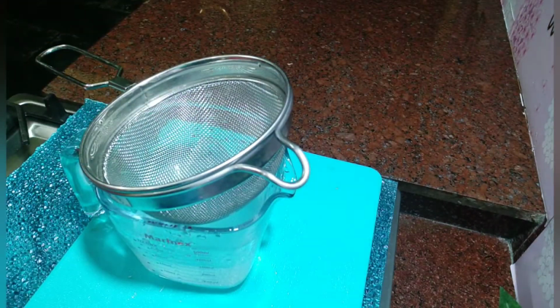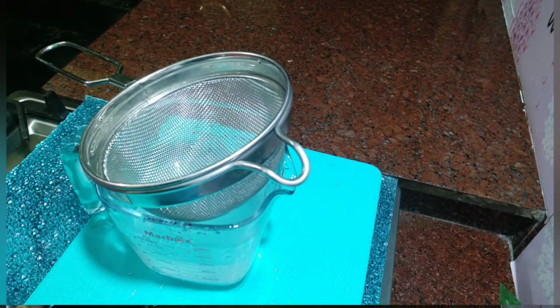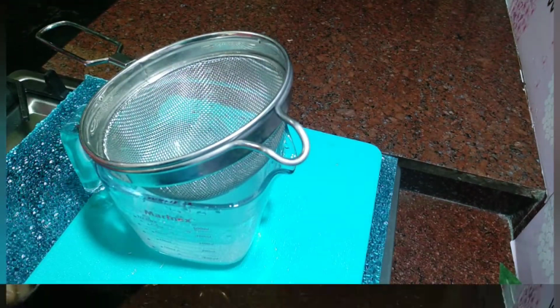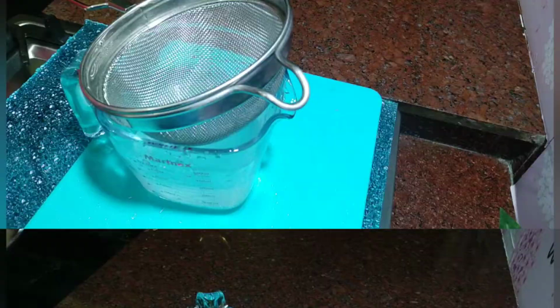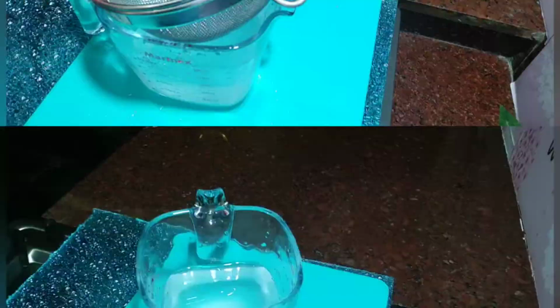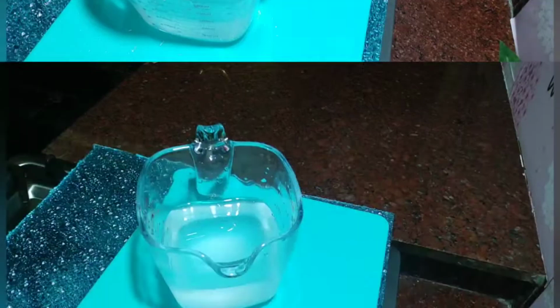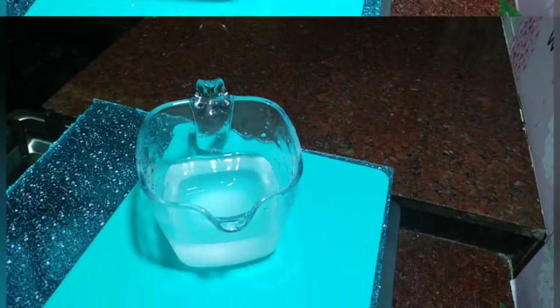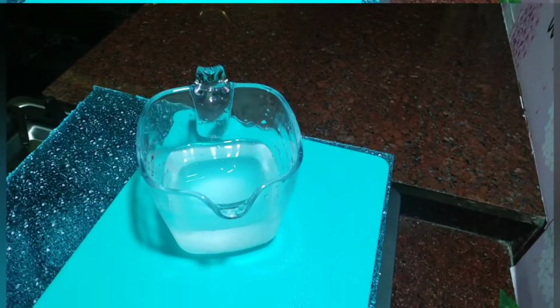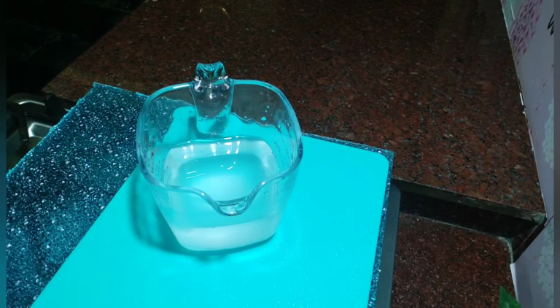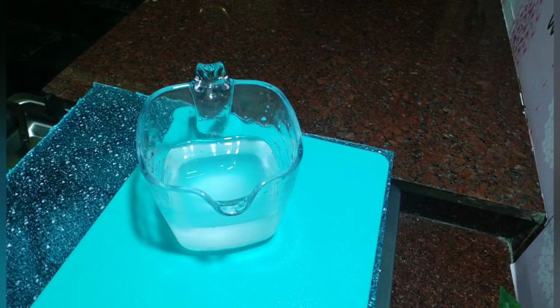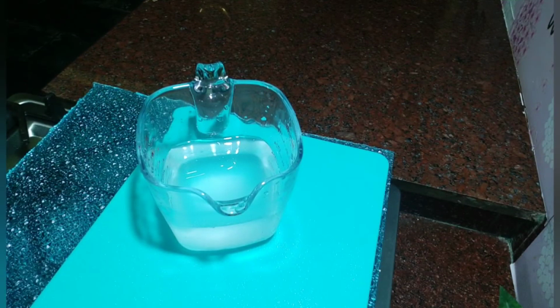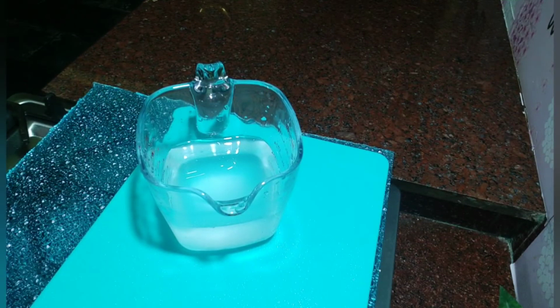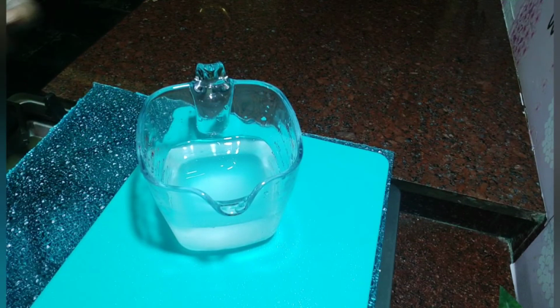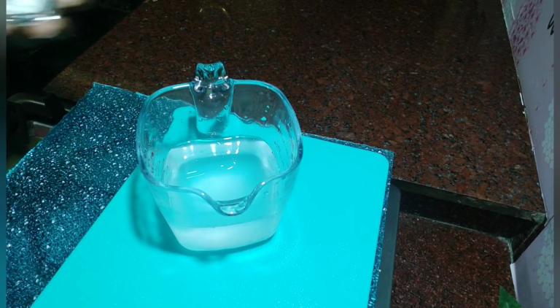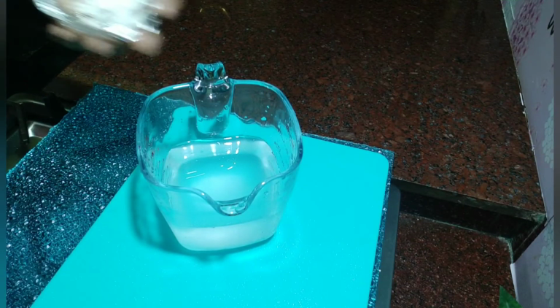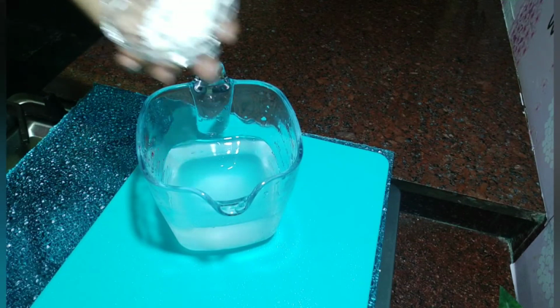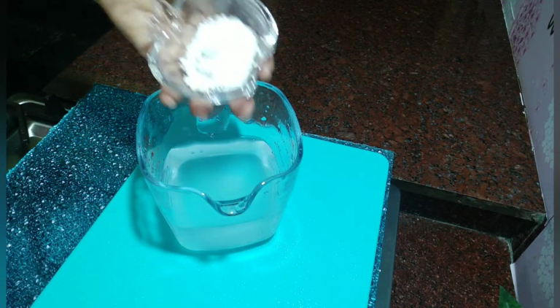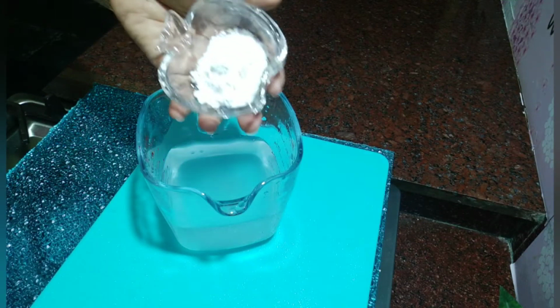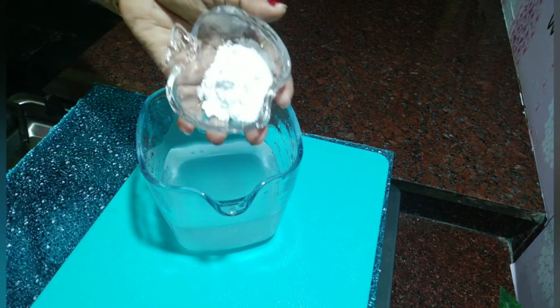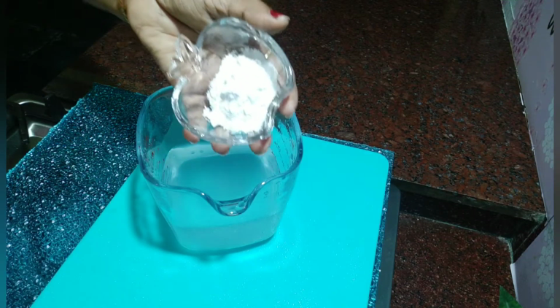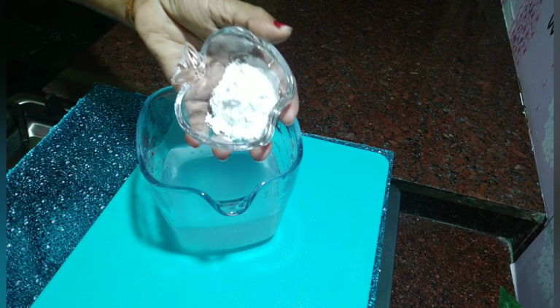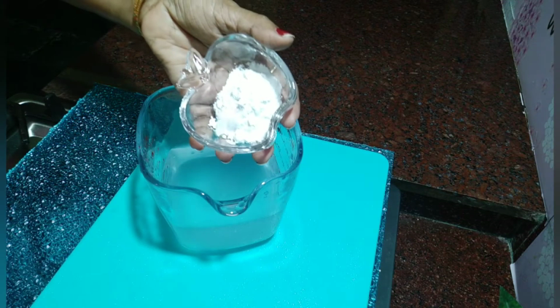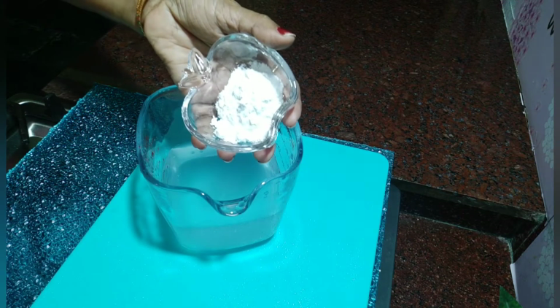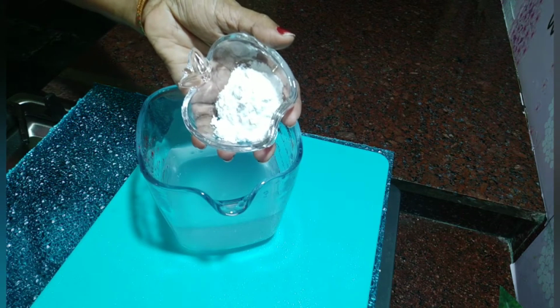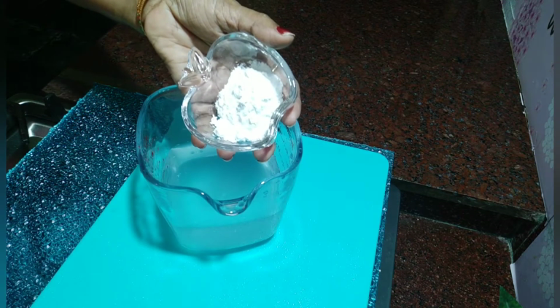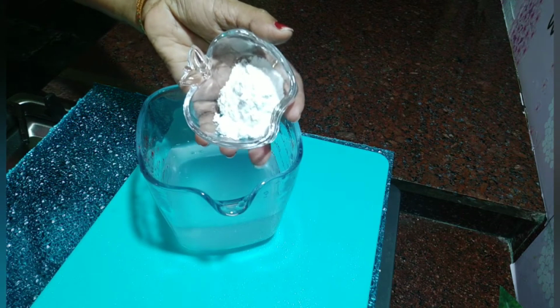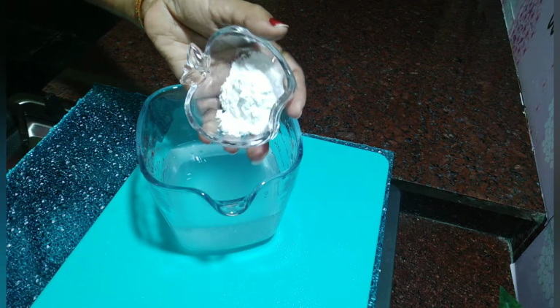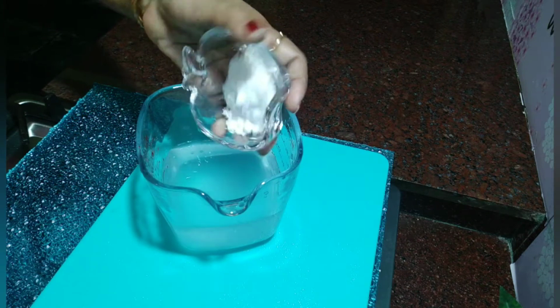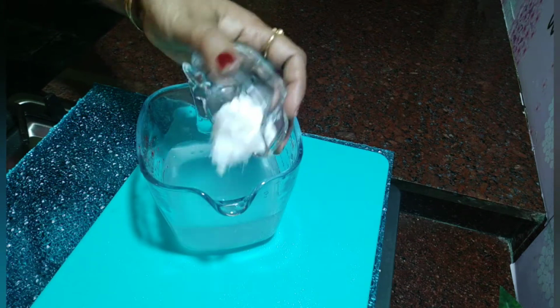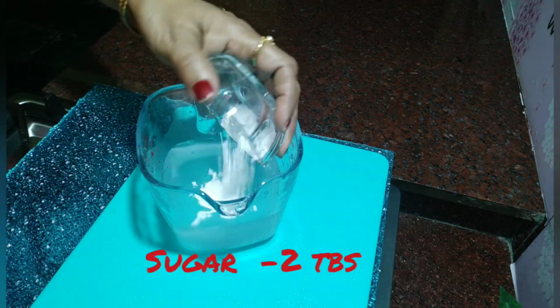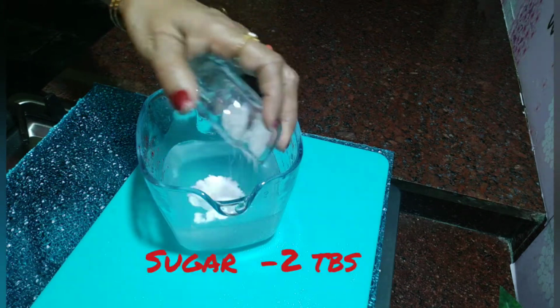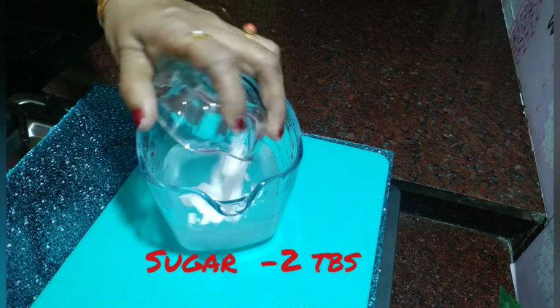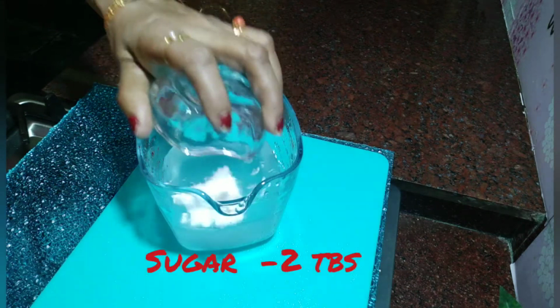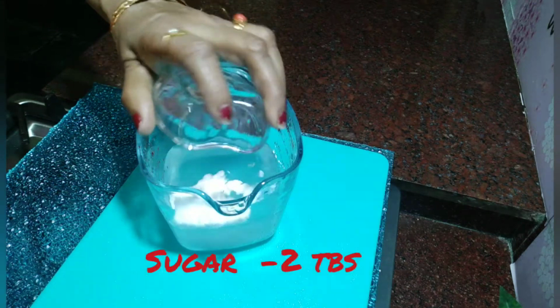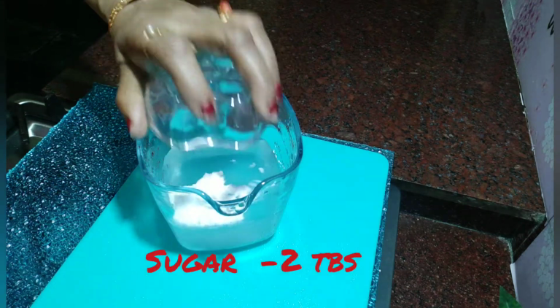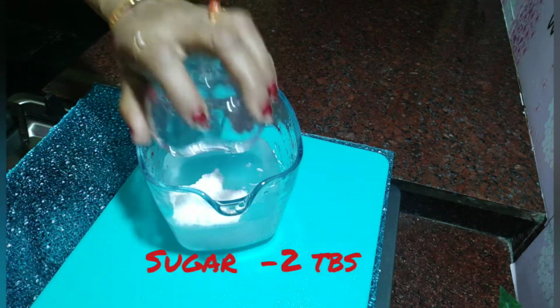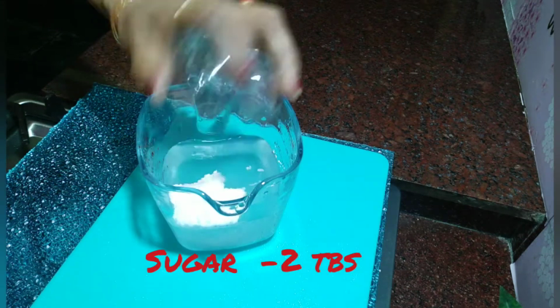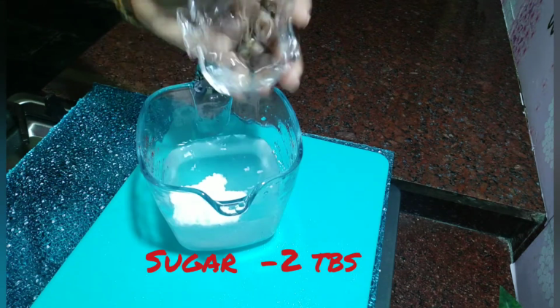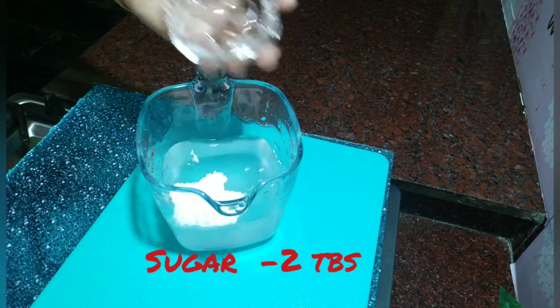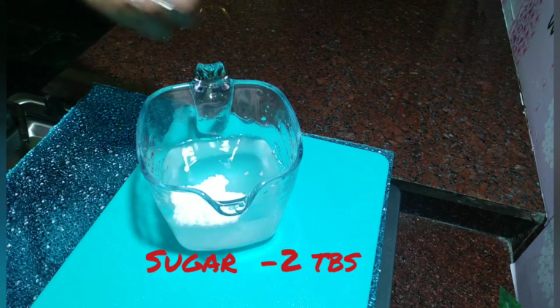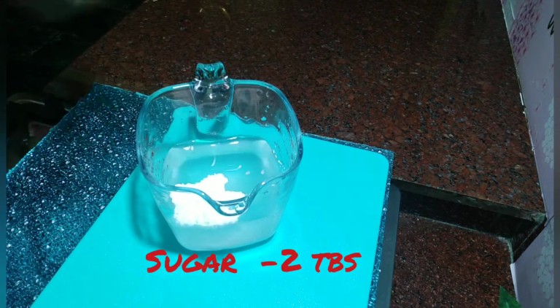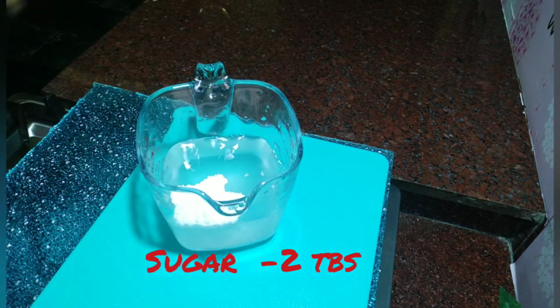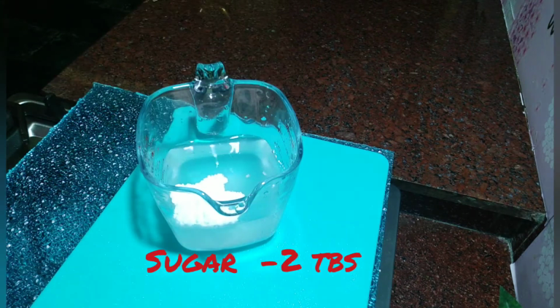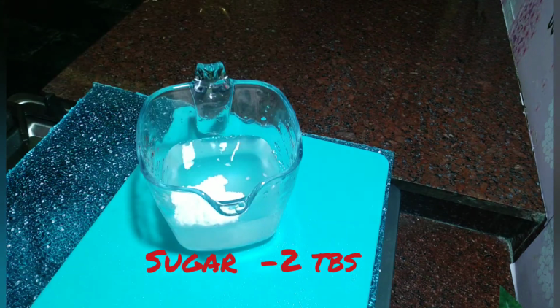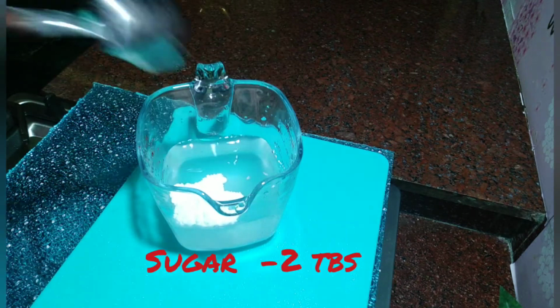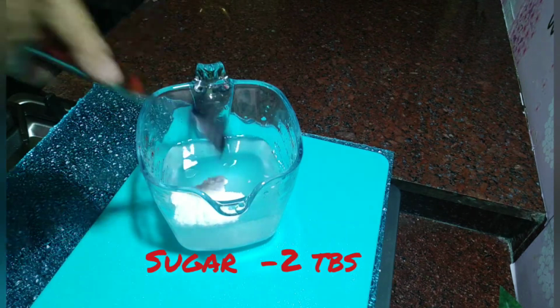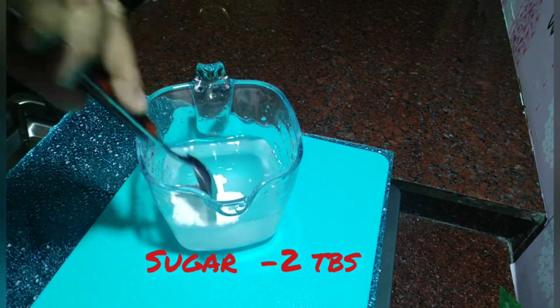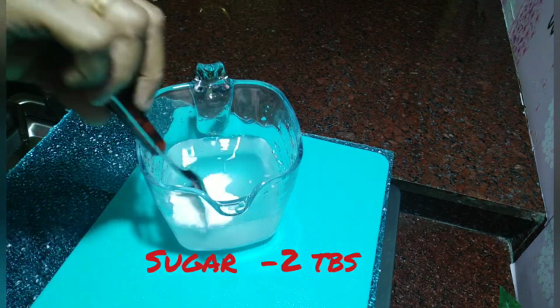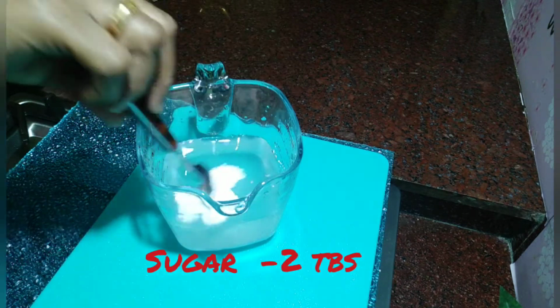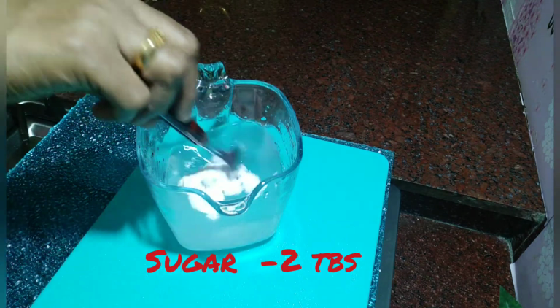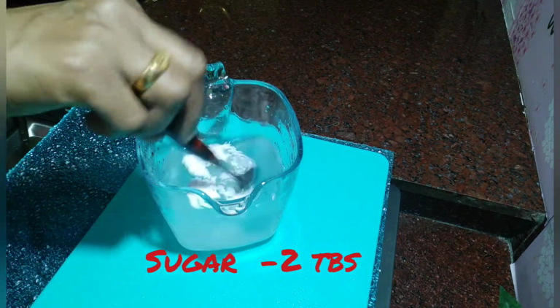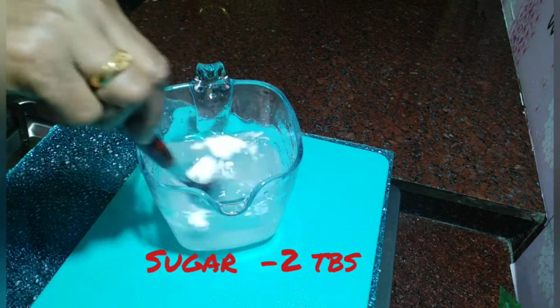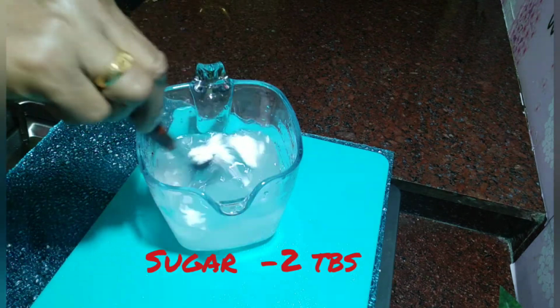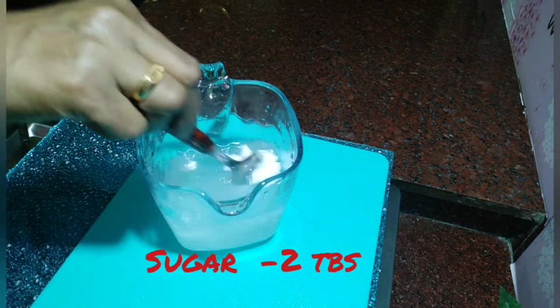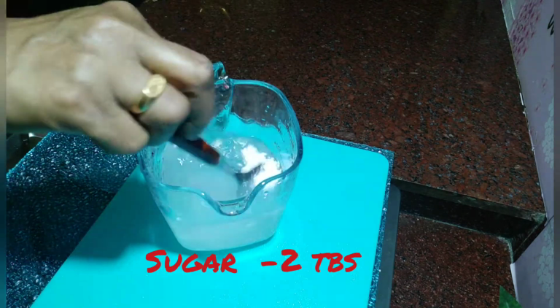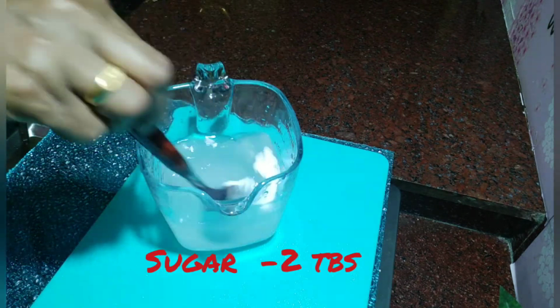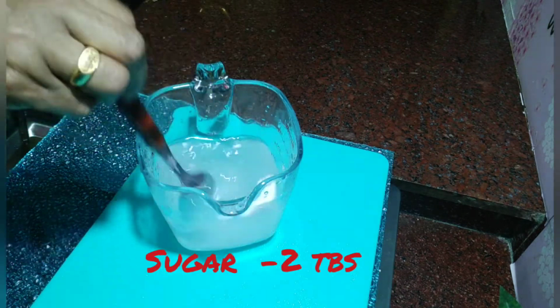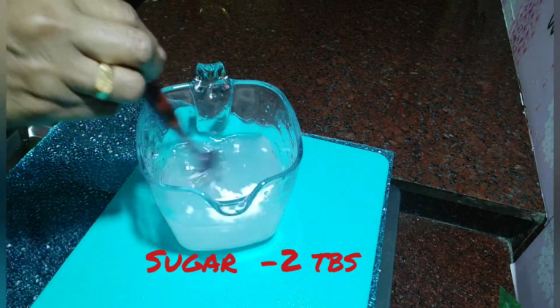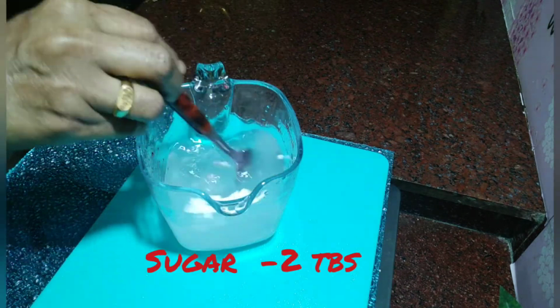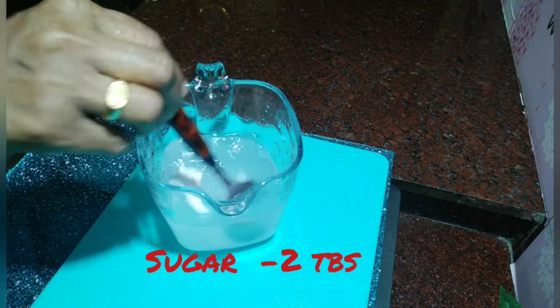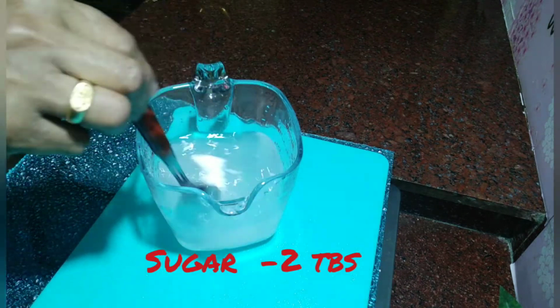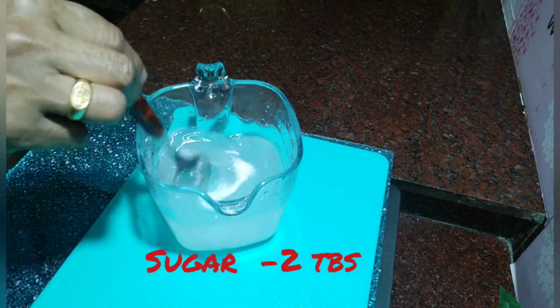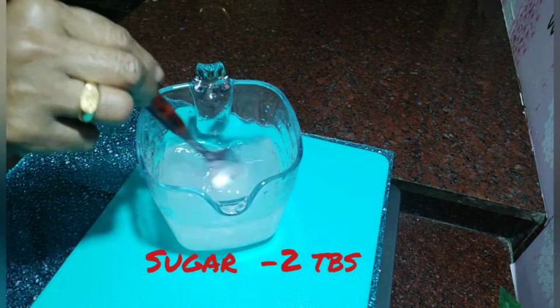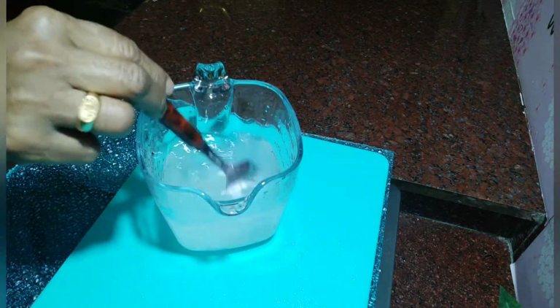We will put it in the fridge. I will do this for 2 tablespoons.